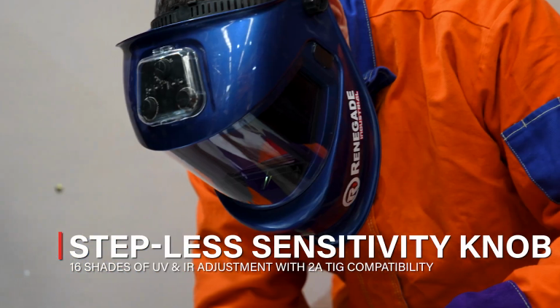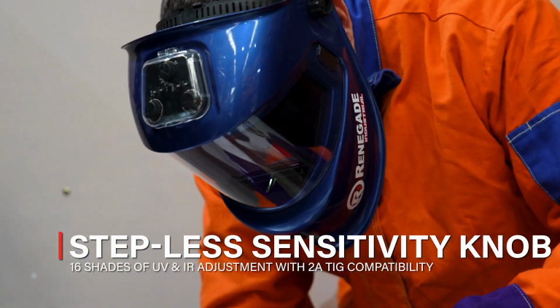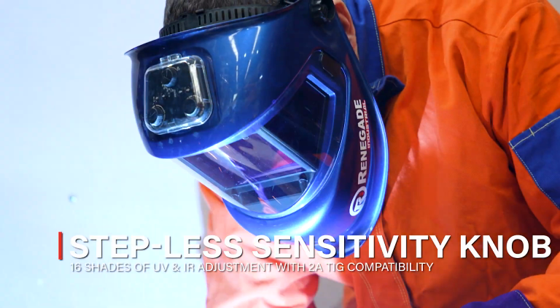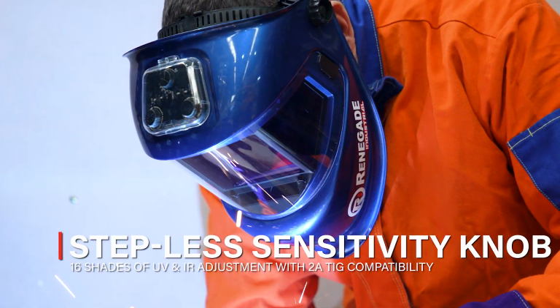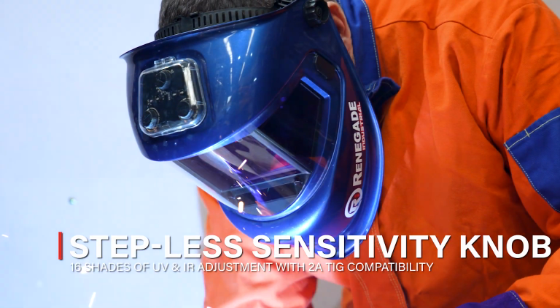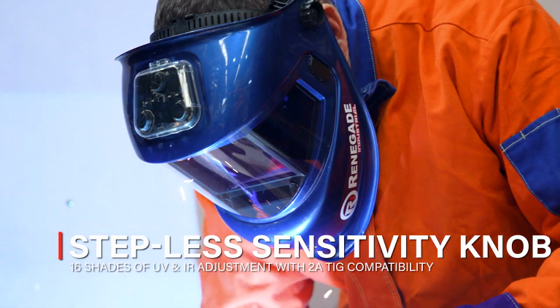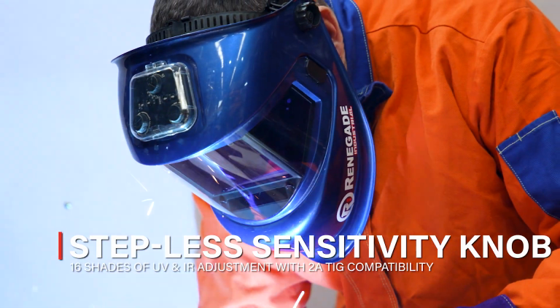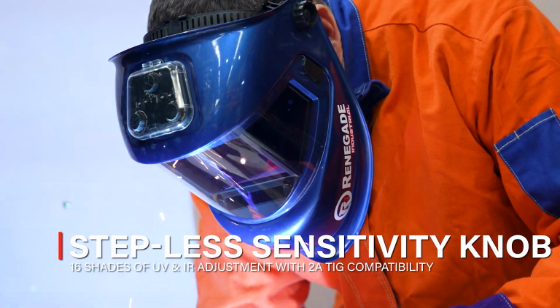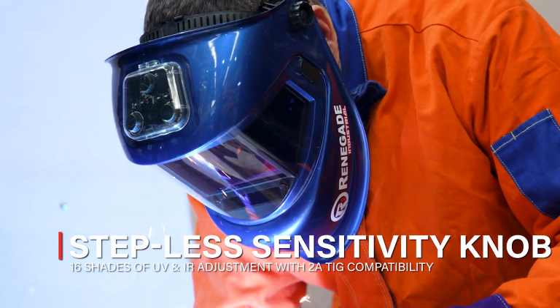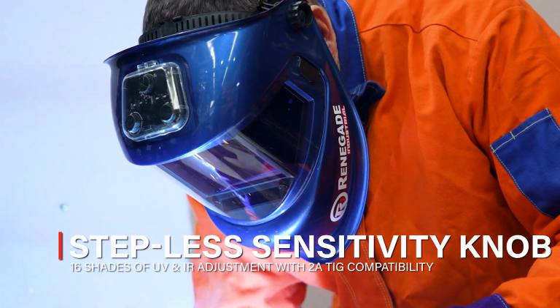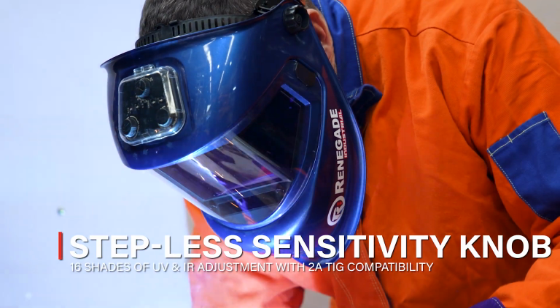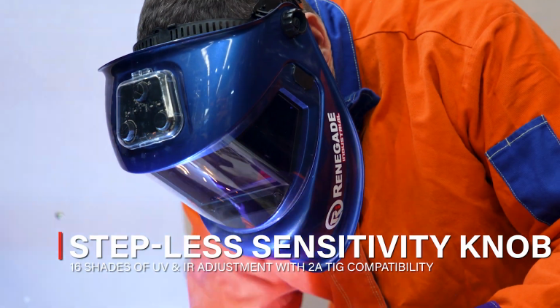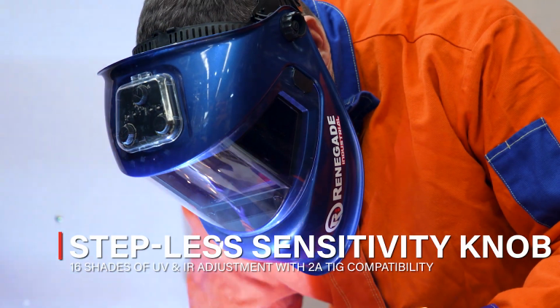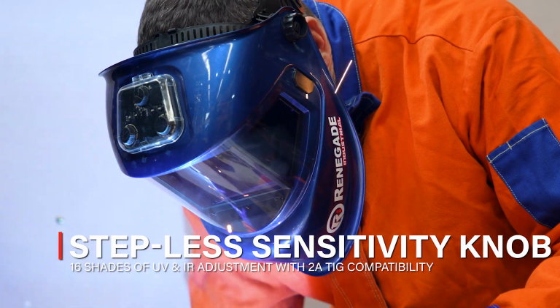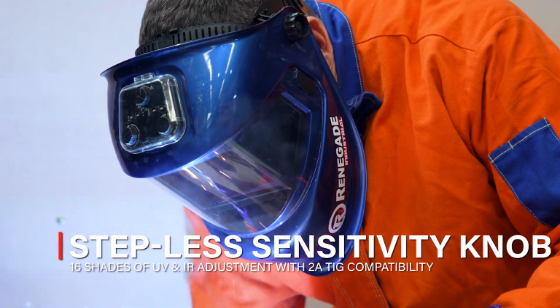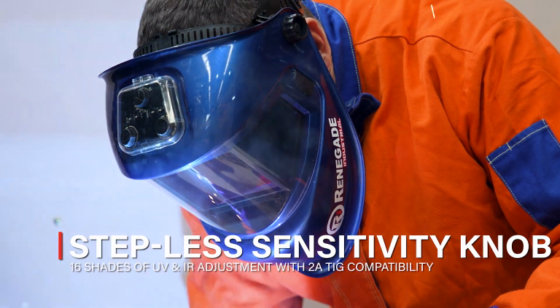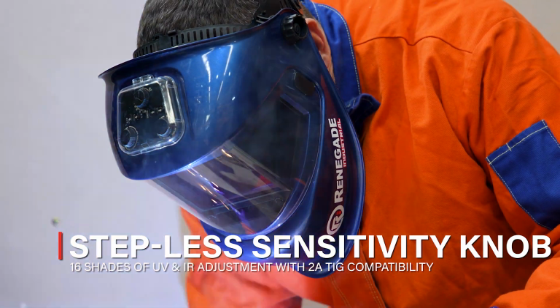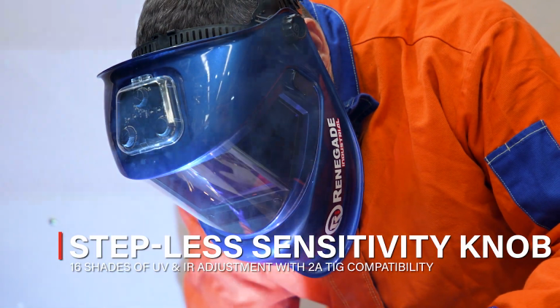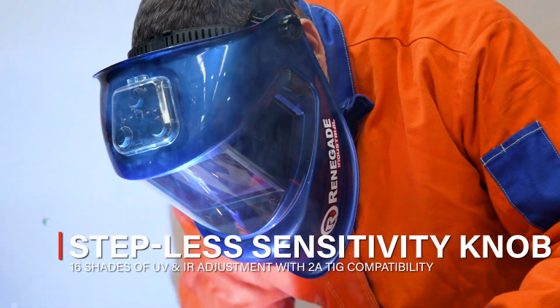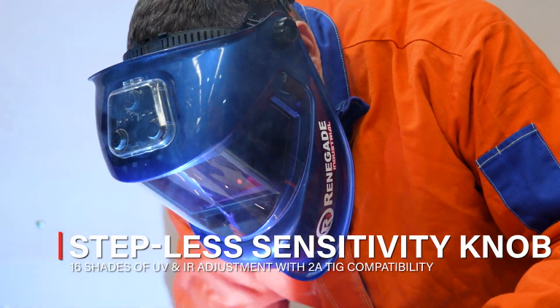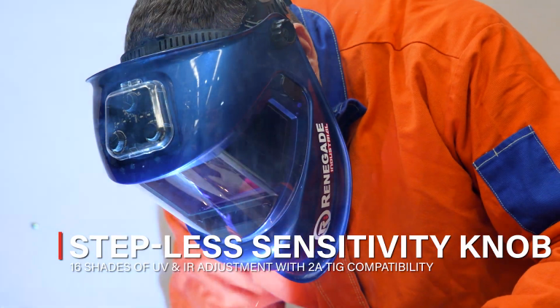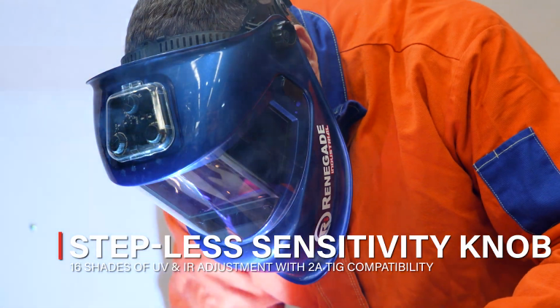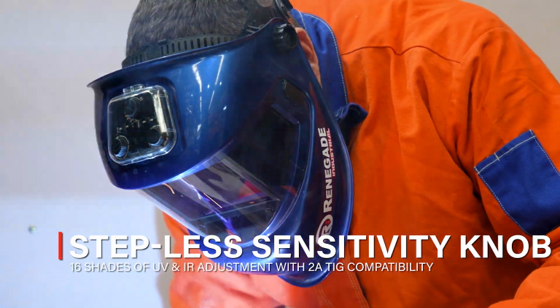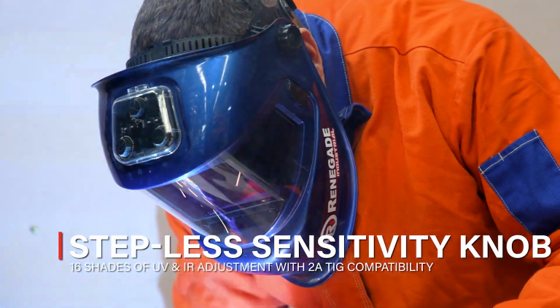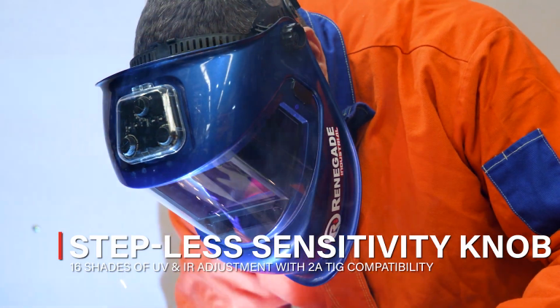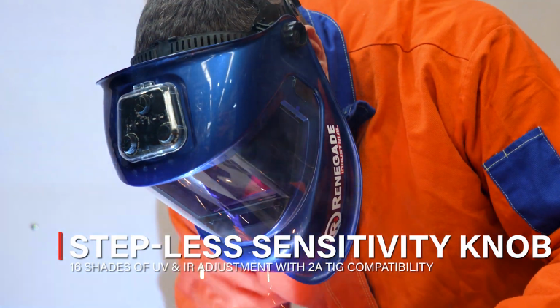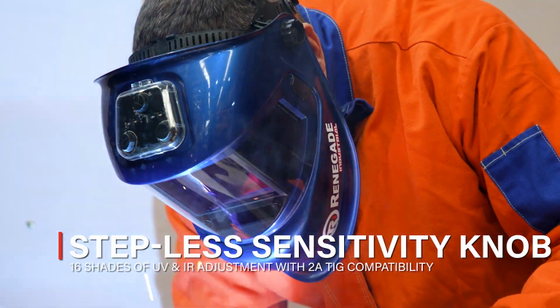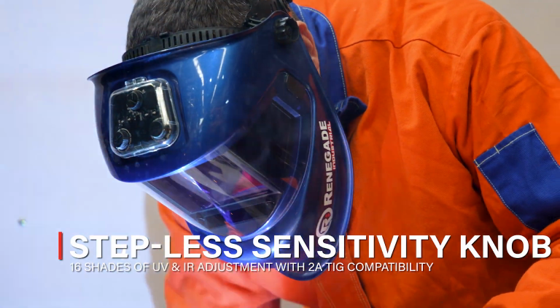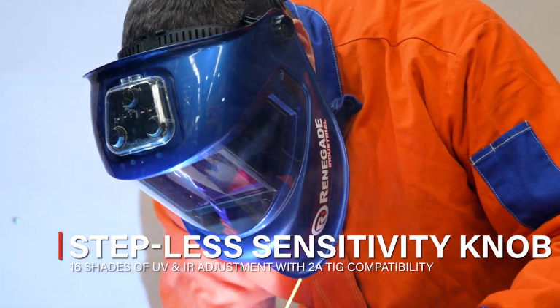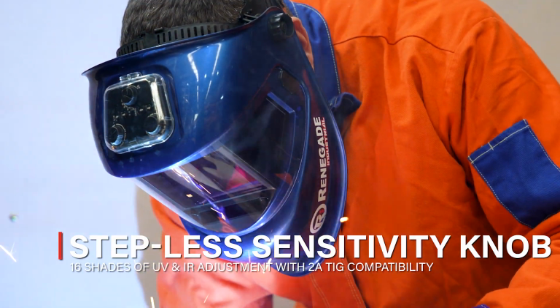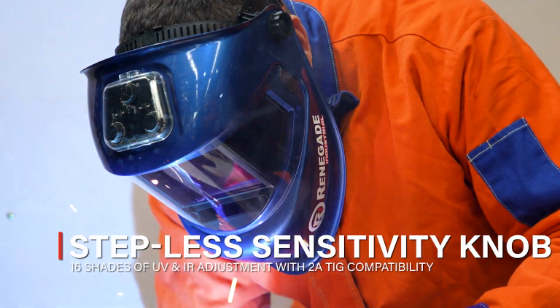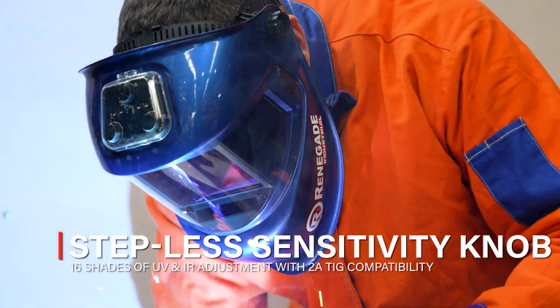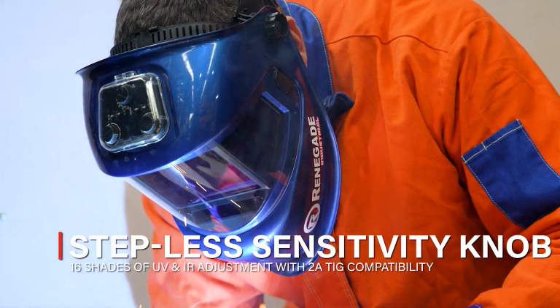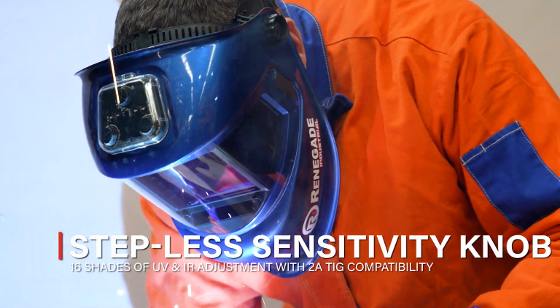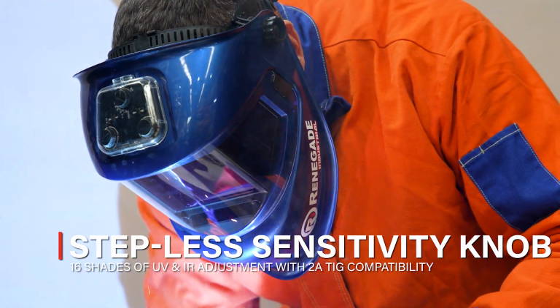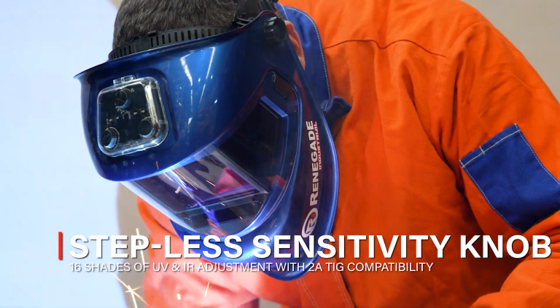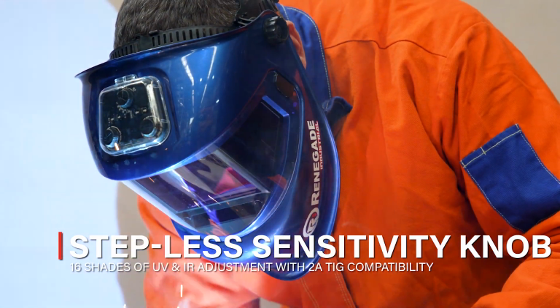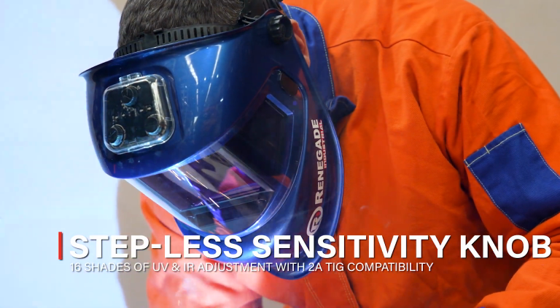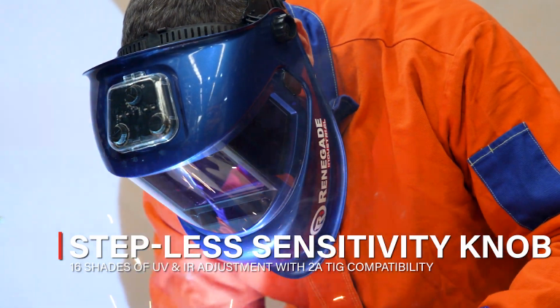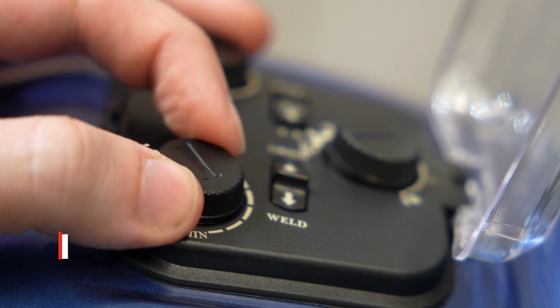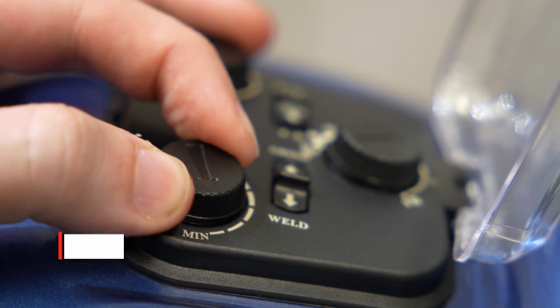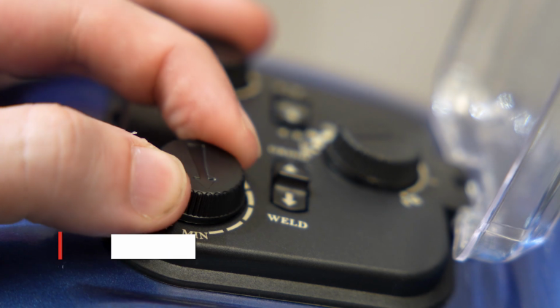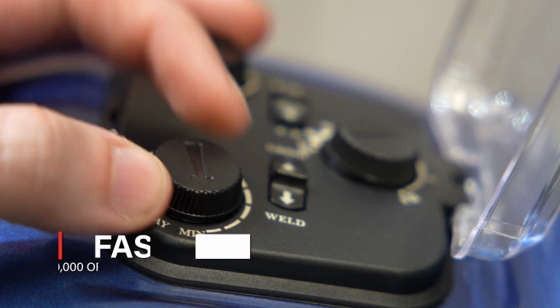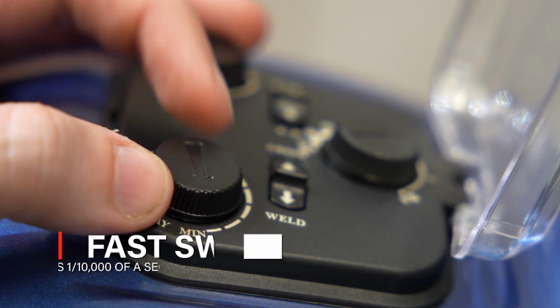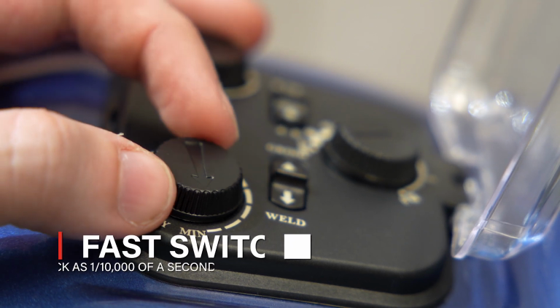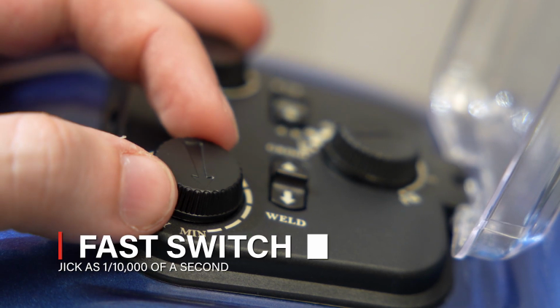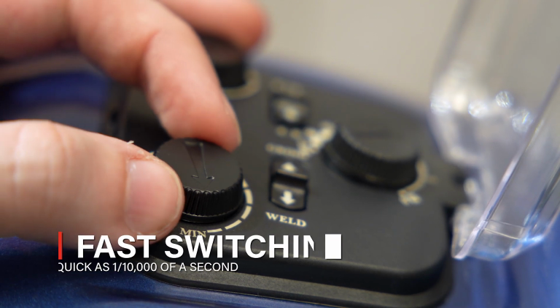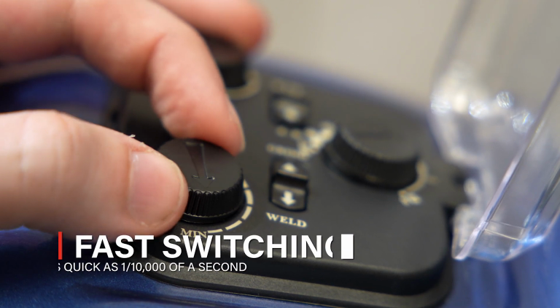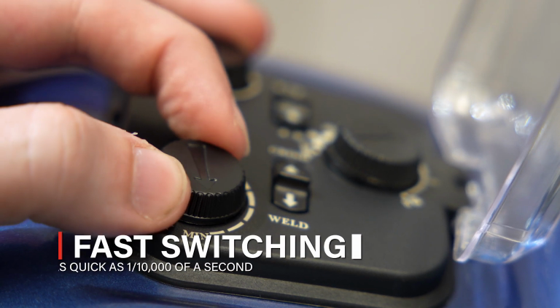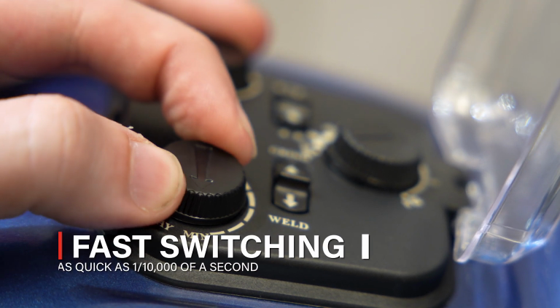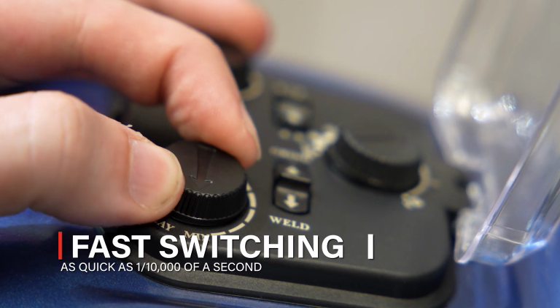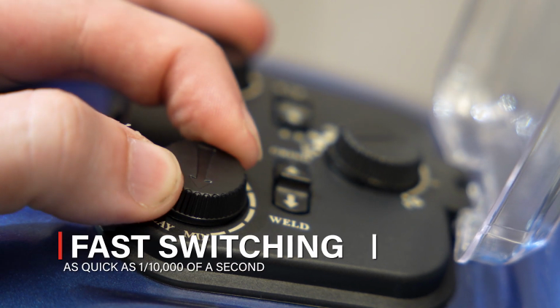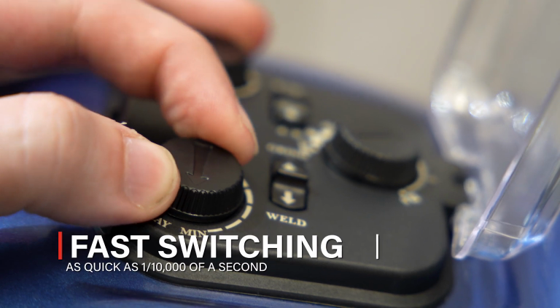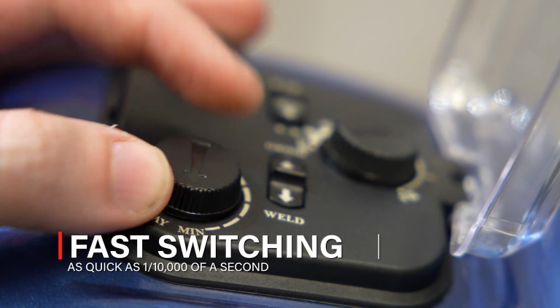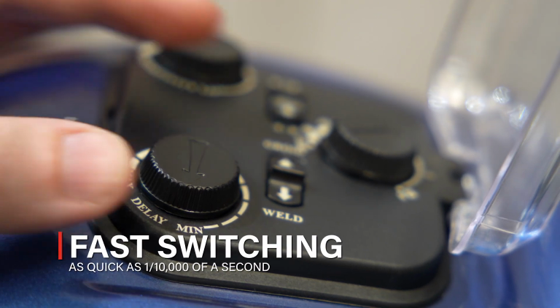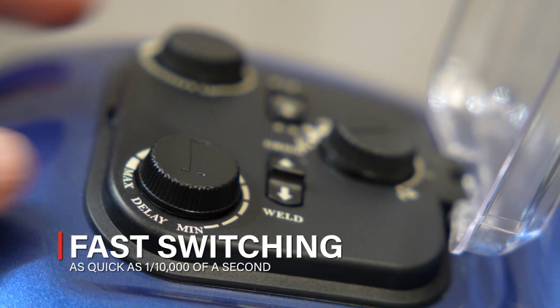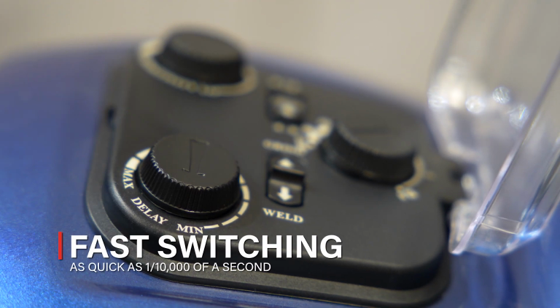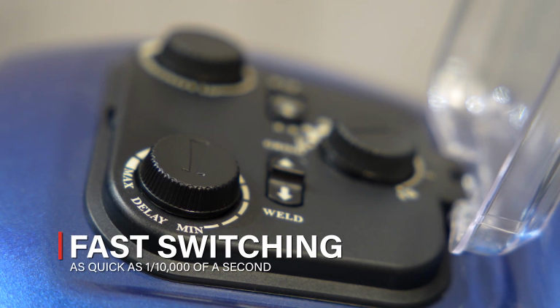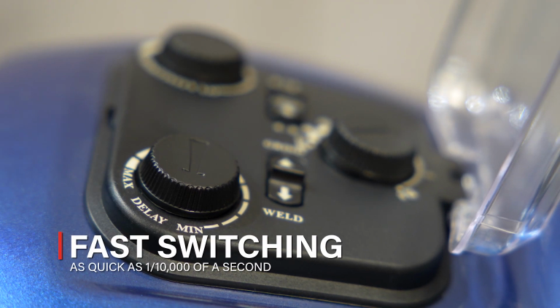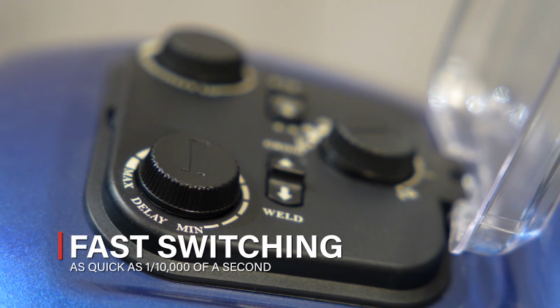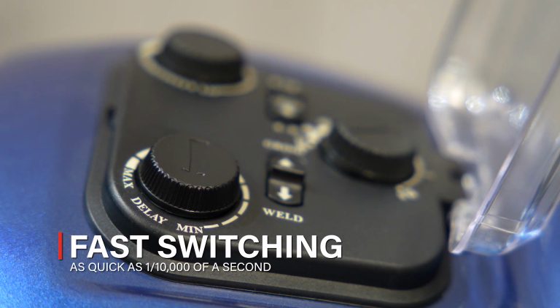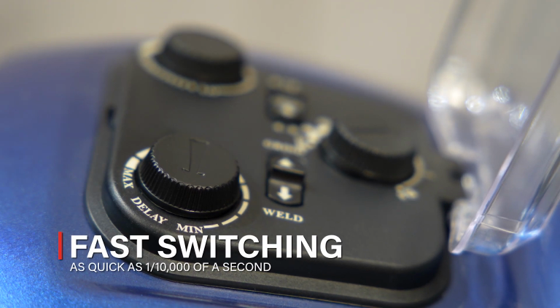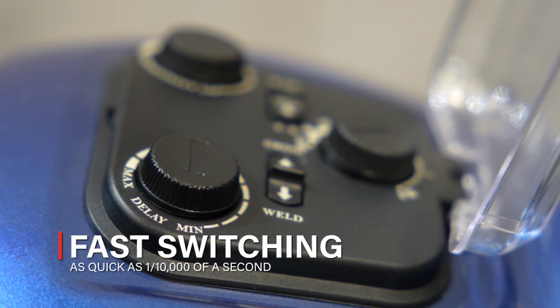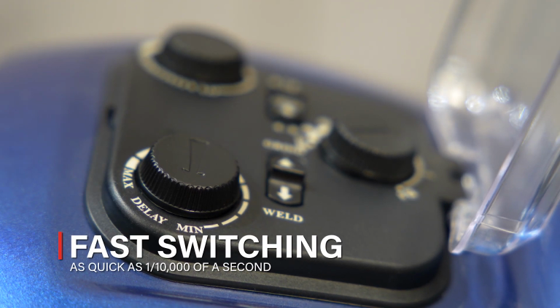With 16 shades of UV and IR adjustment and 2A TIG compatibility, the unit has a fast 1/10,000th of a second switching time.